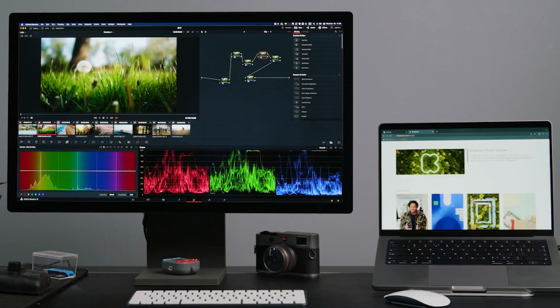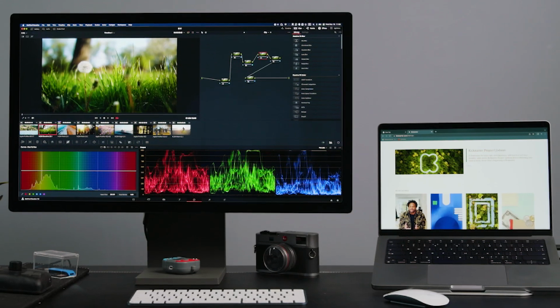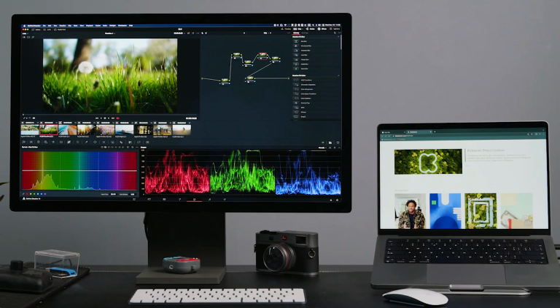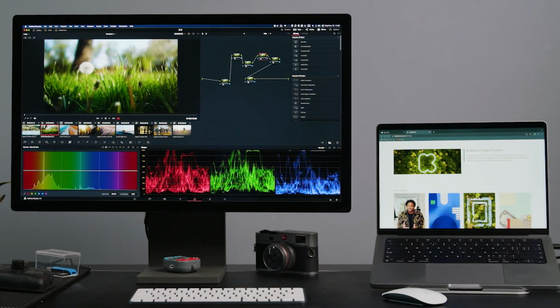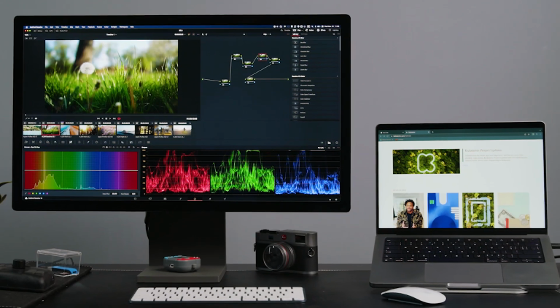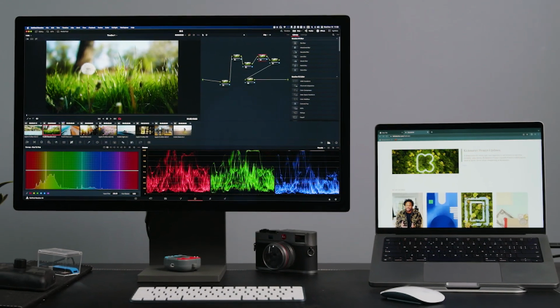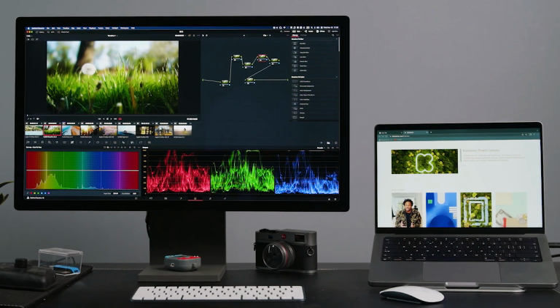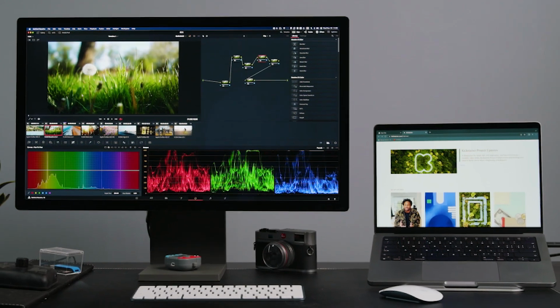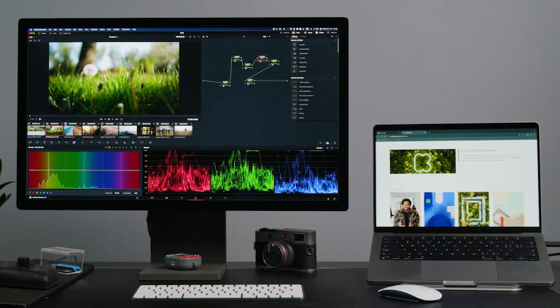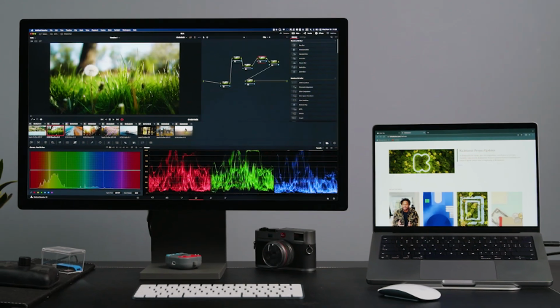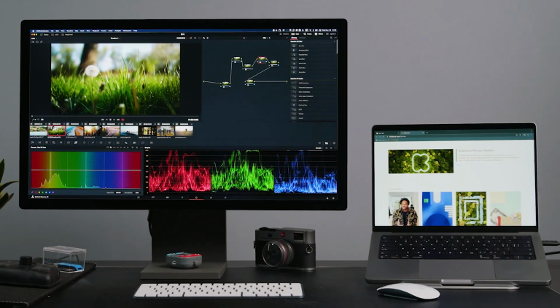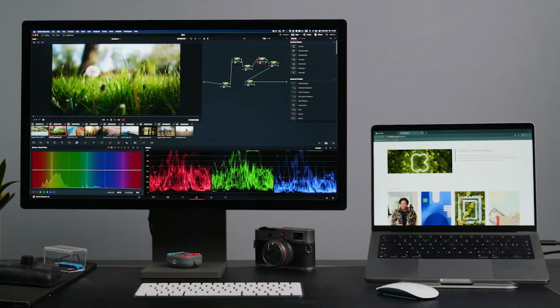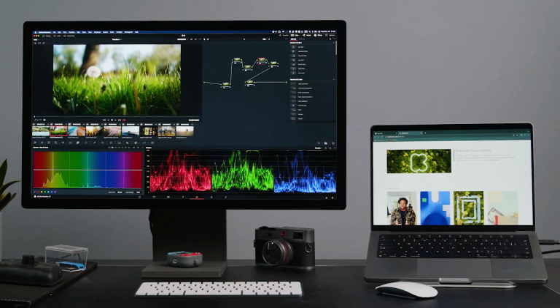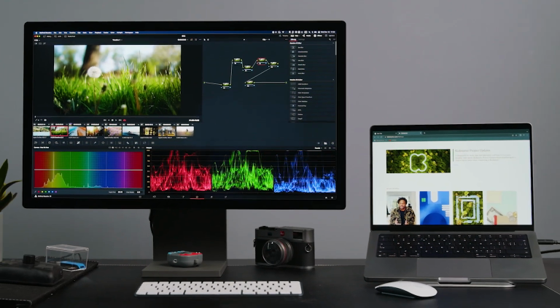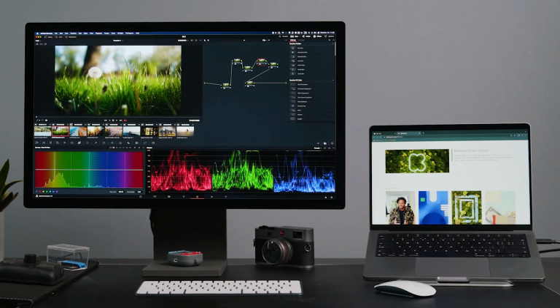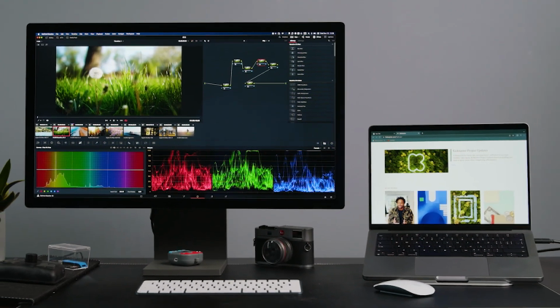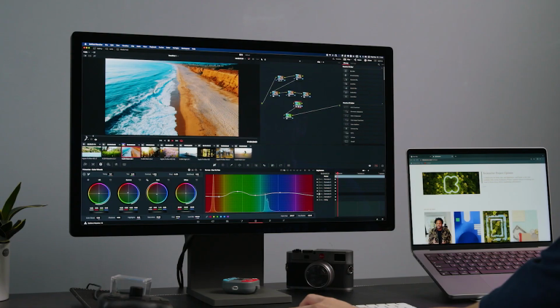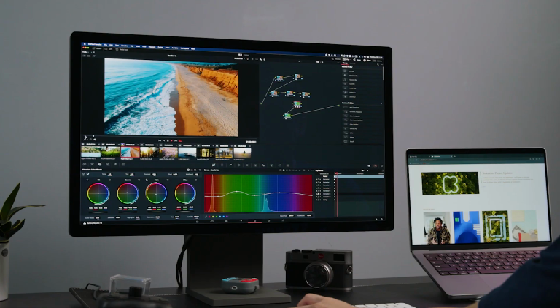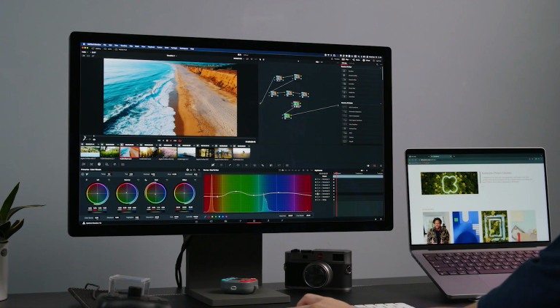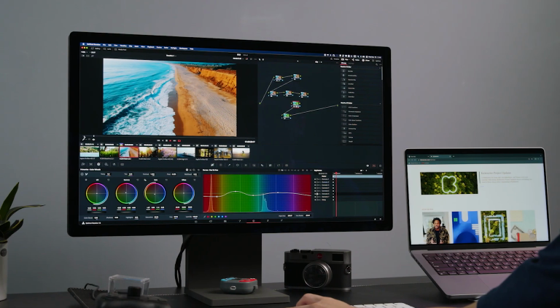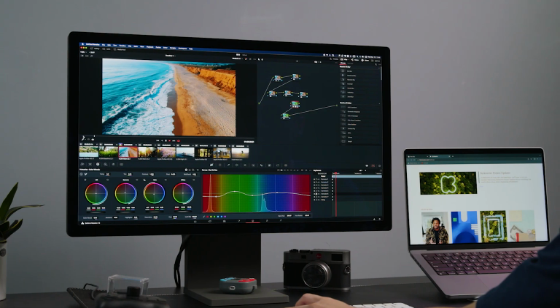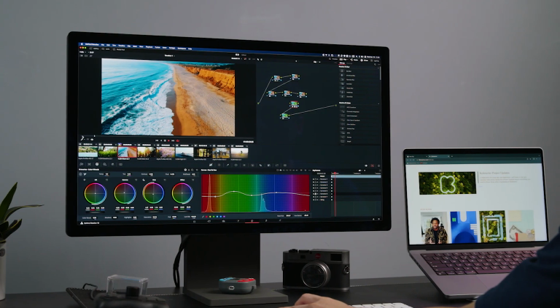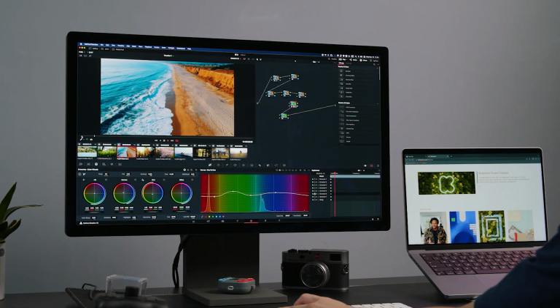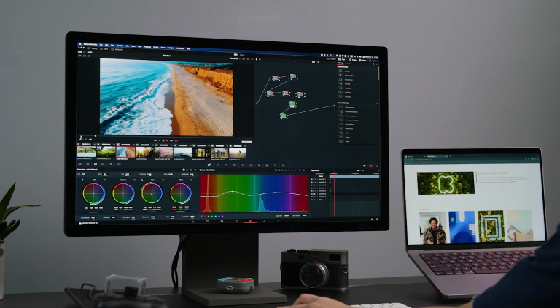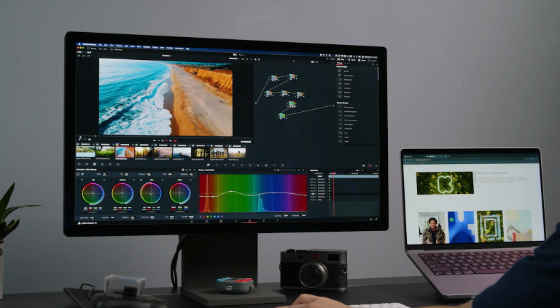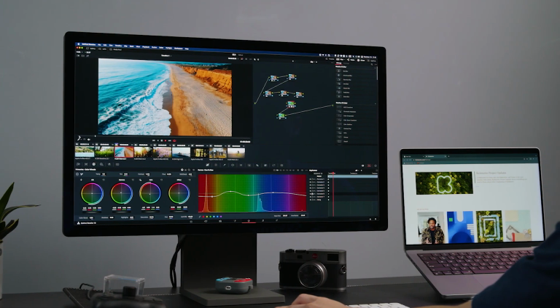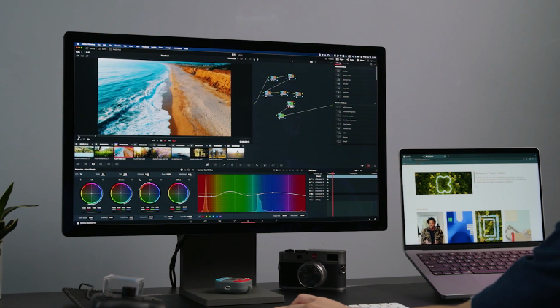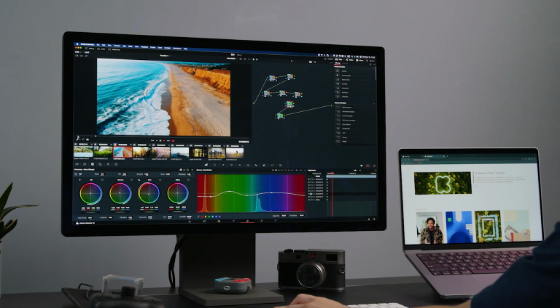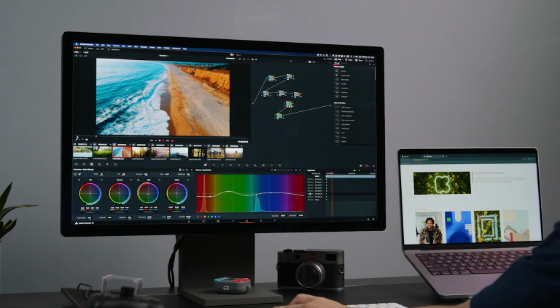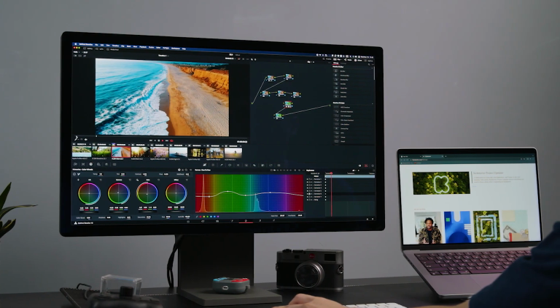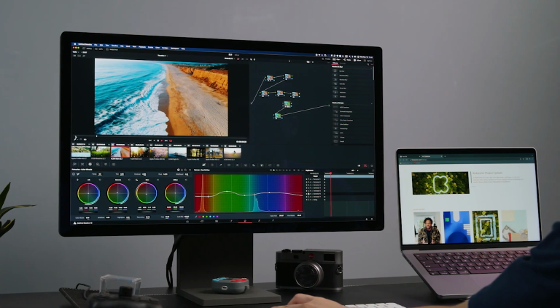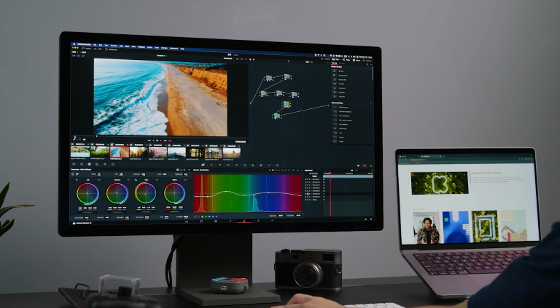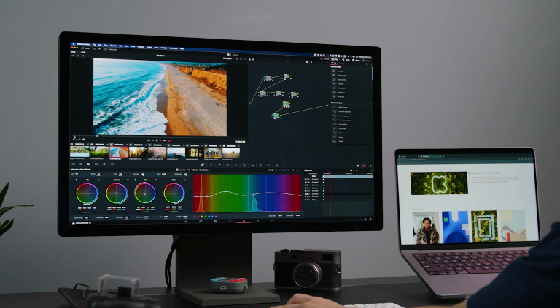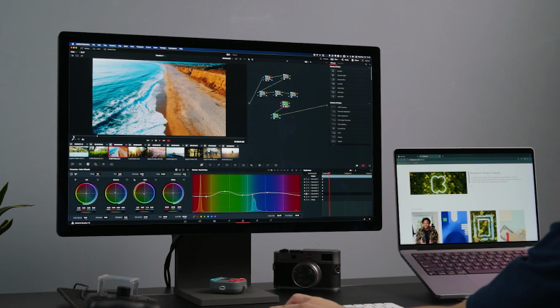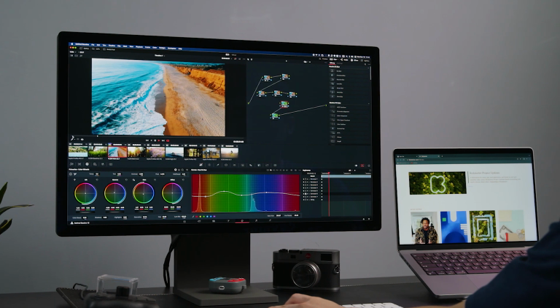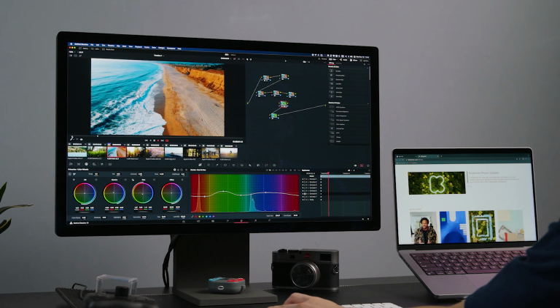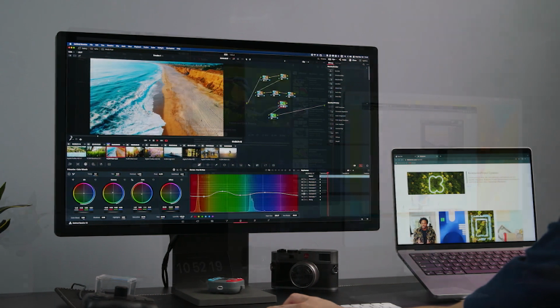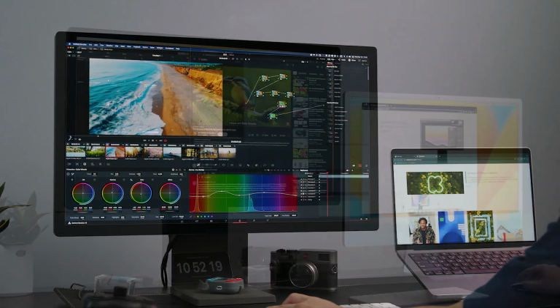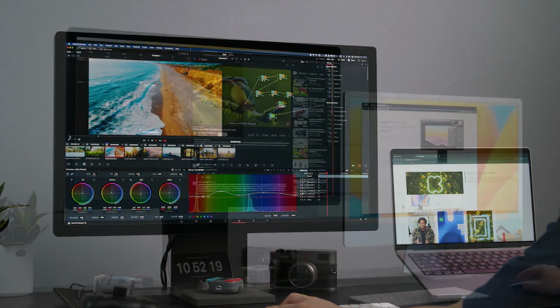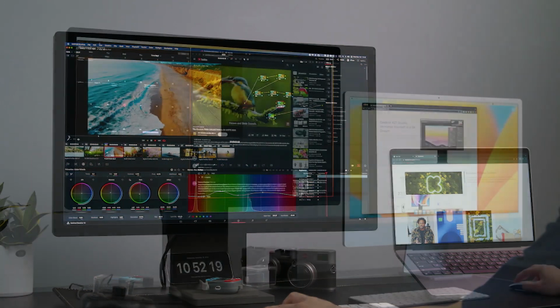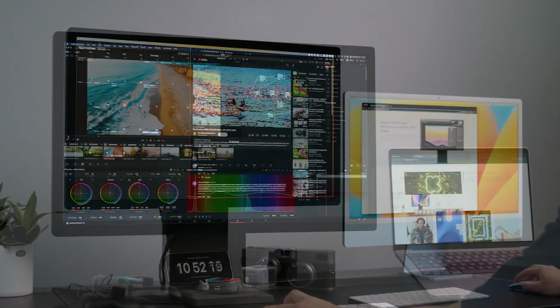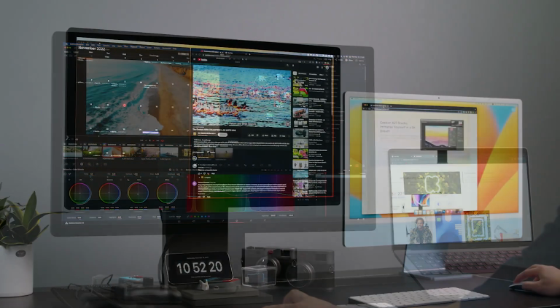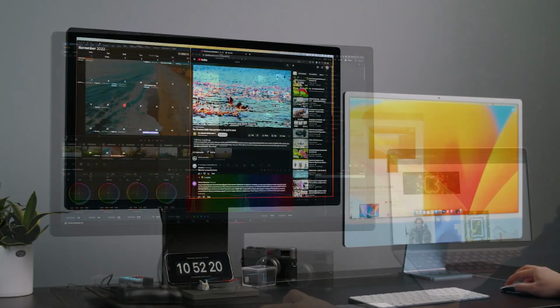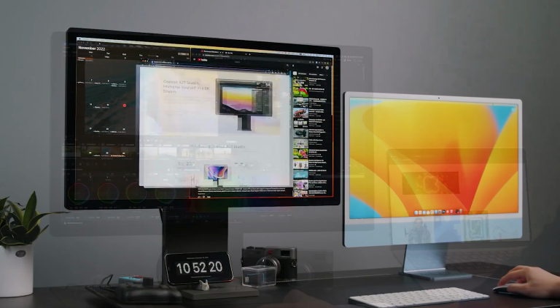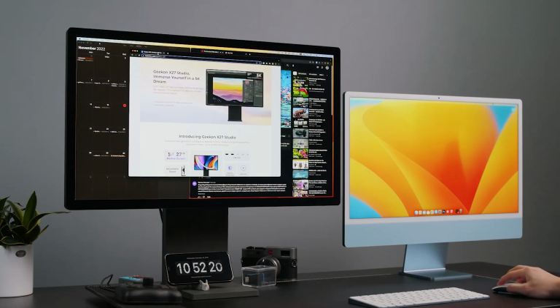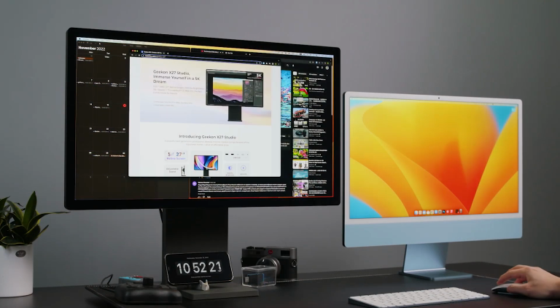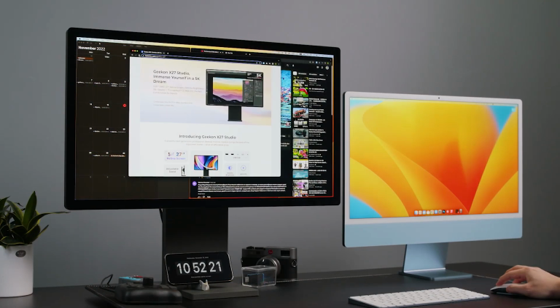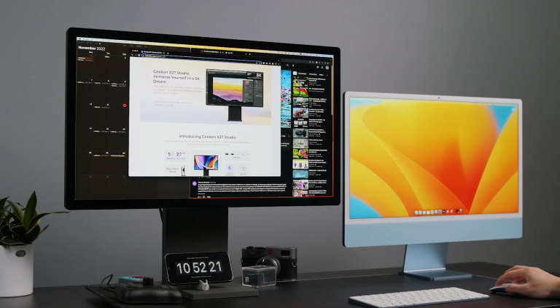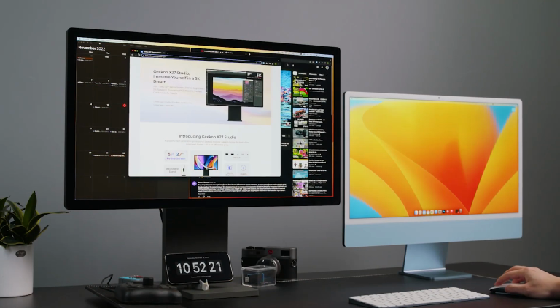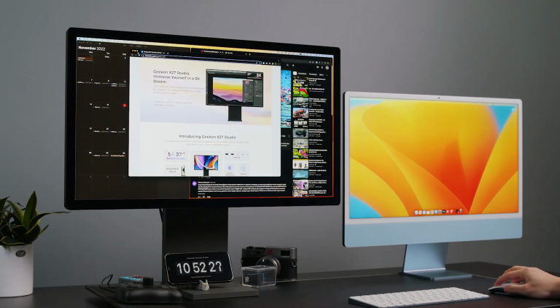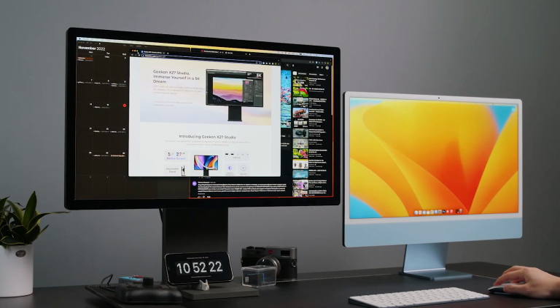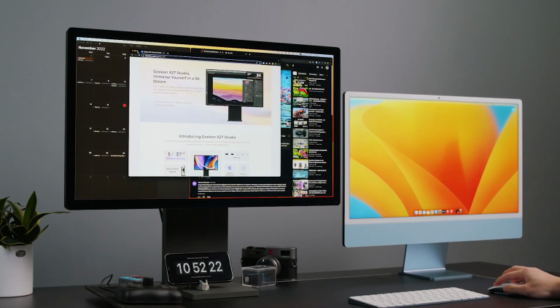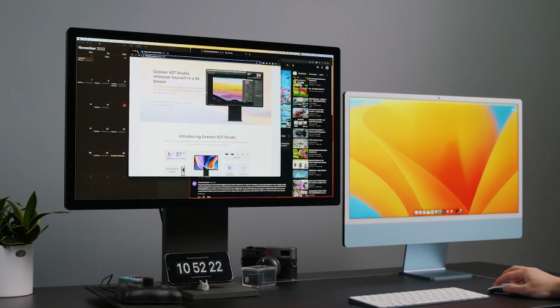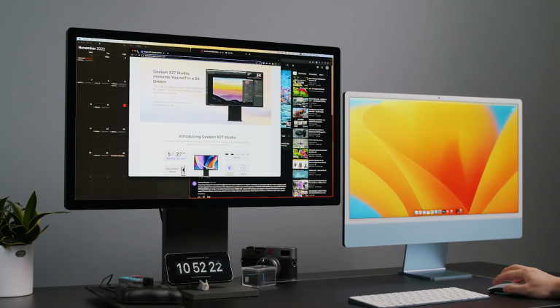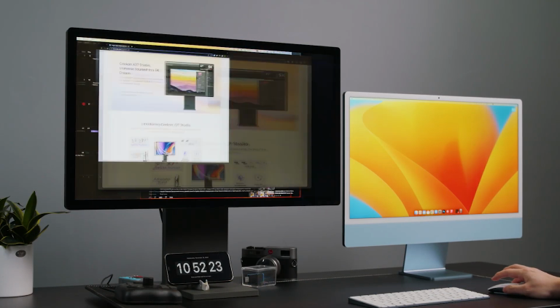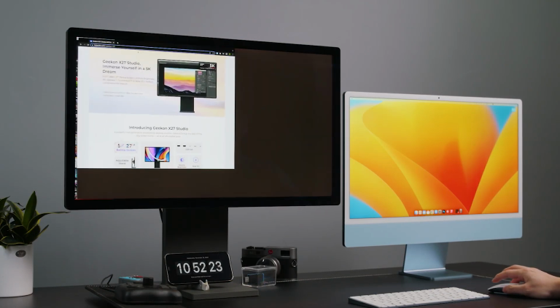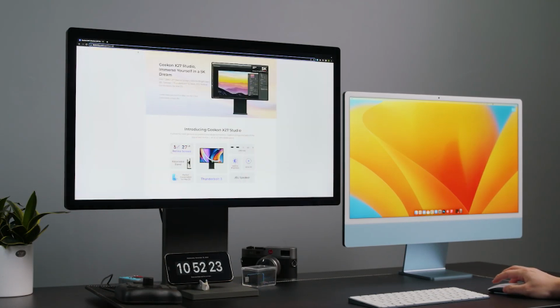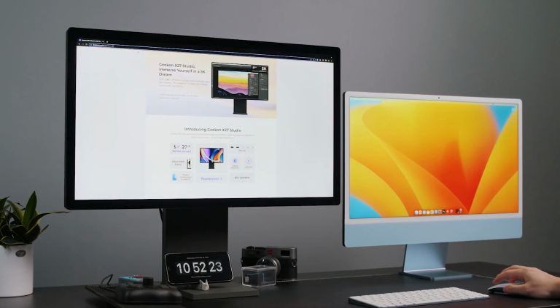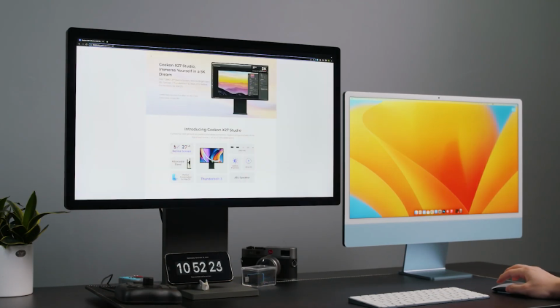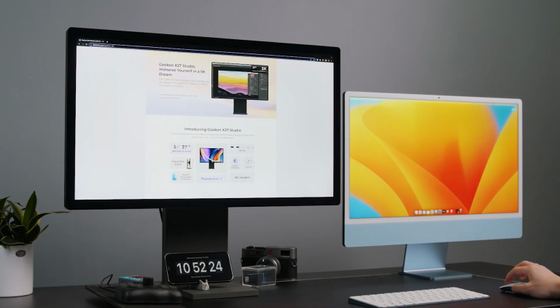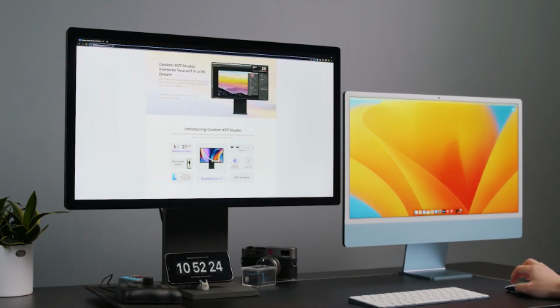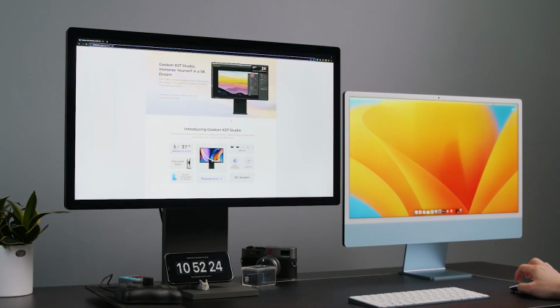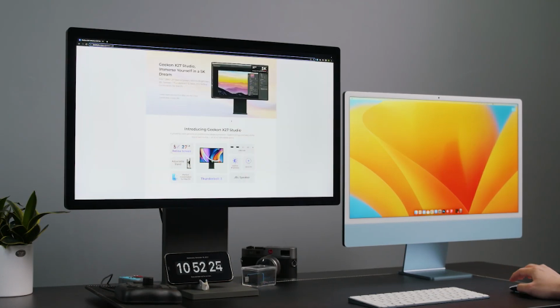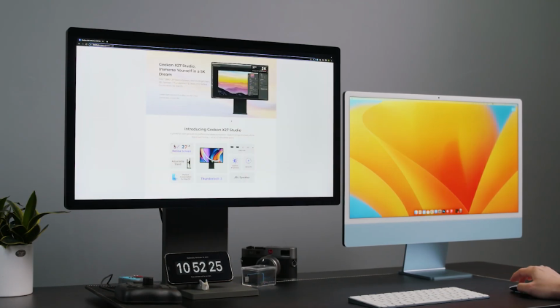If you're a Mac OS user or heavily embedded in the Apple ecosystem — if Apple still made its own monitors — you would like this.